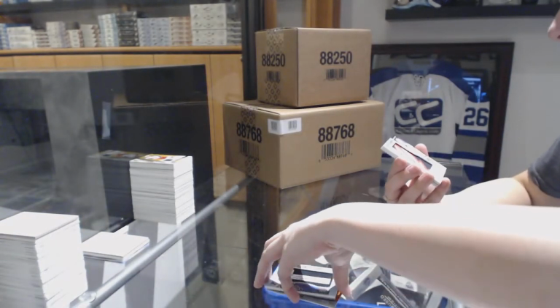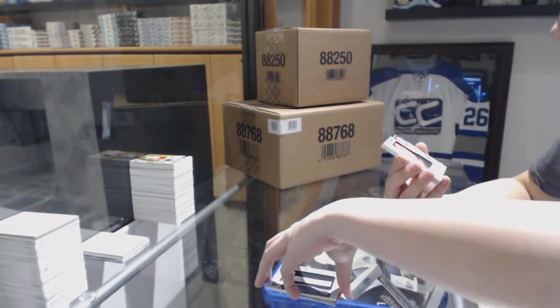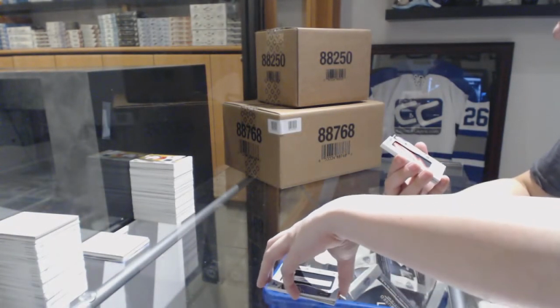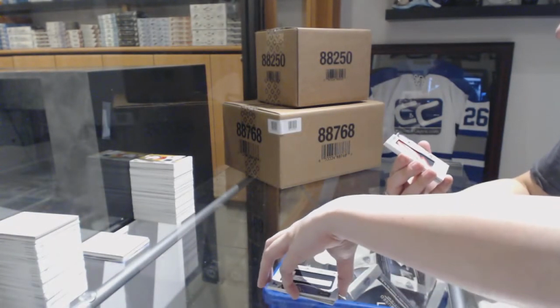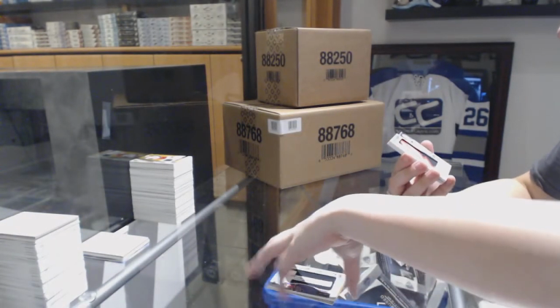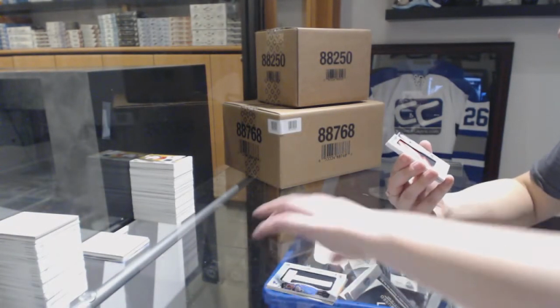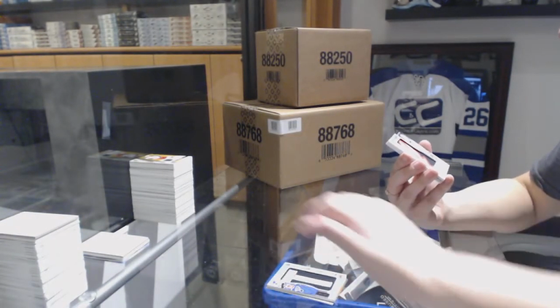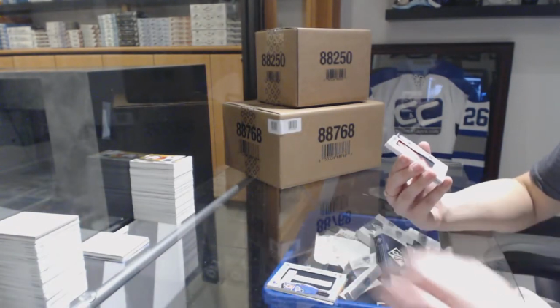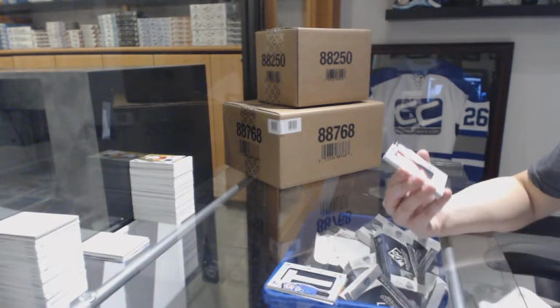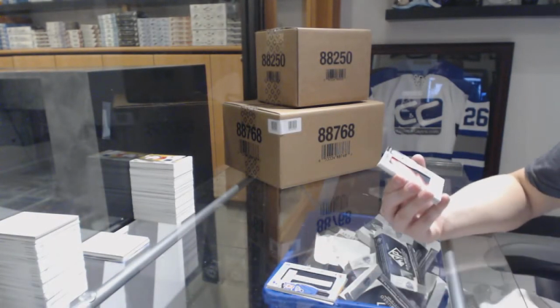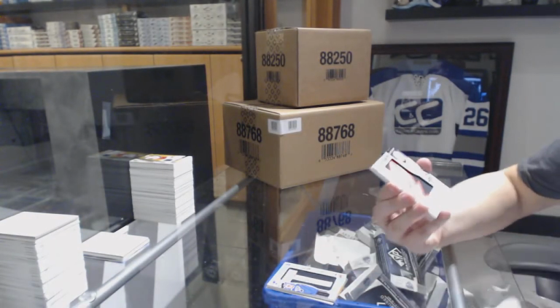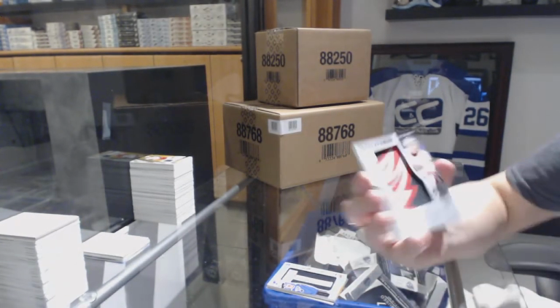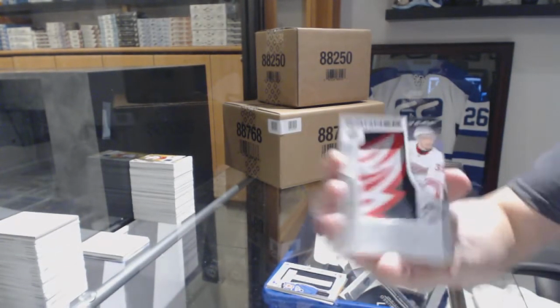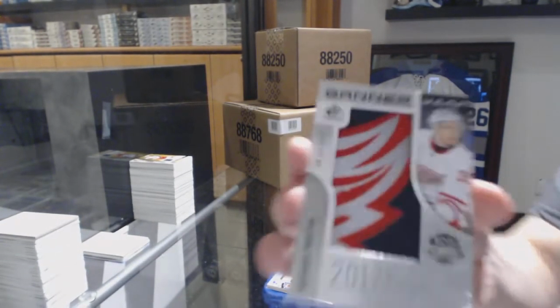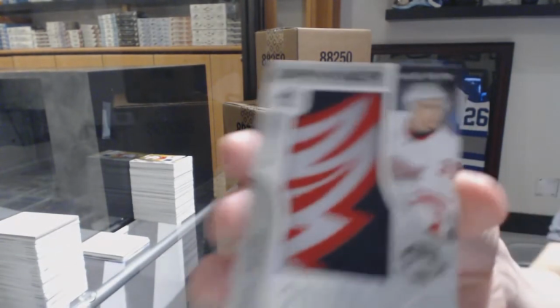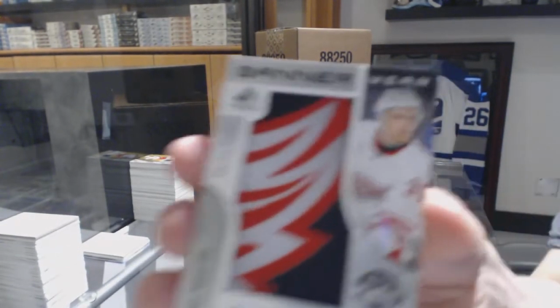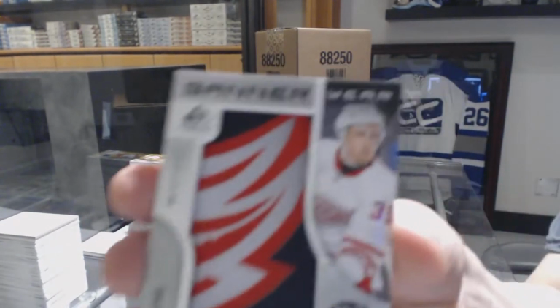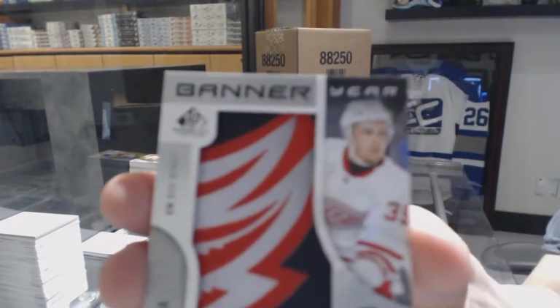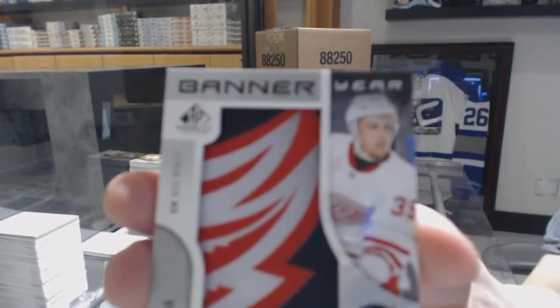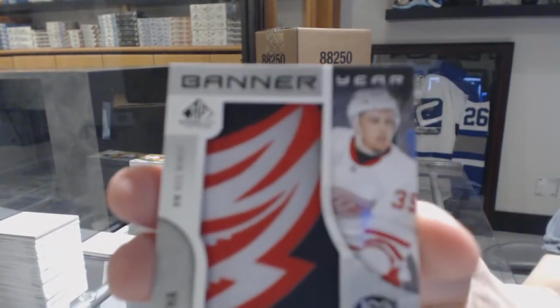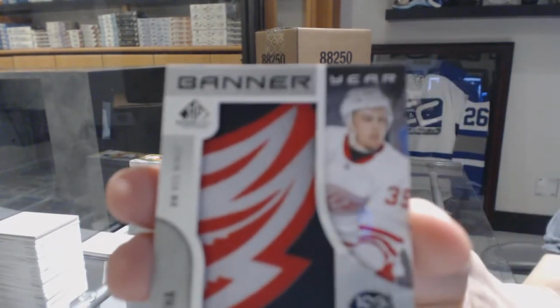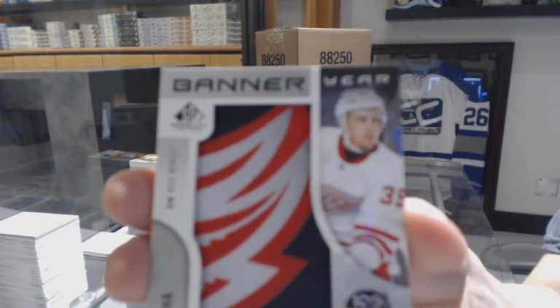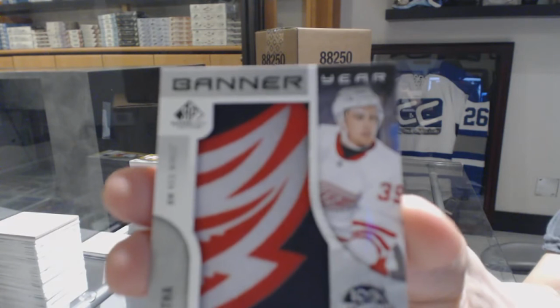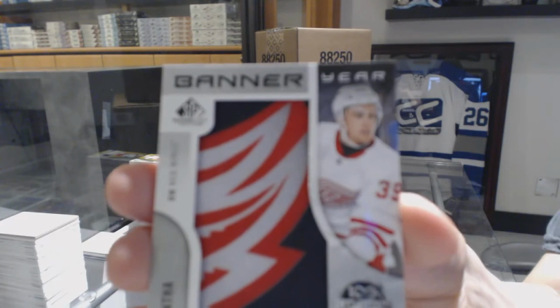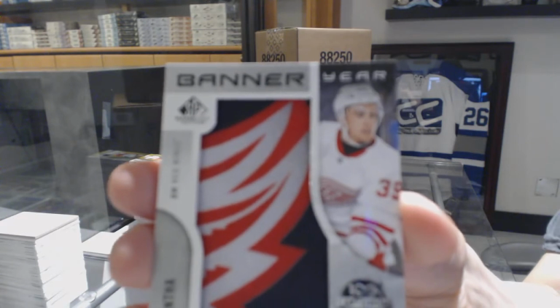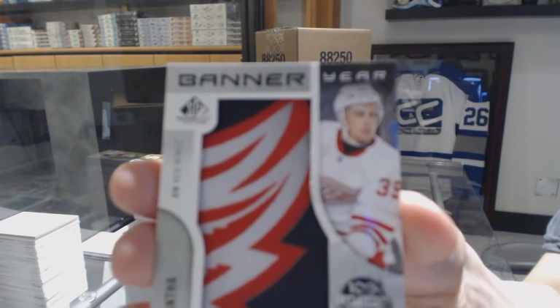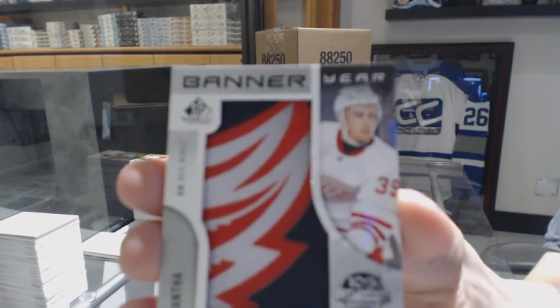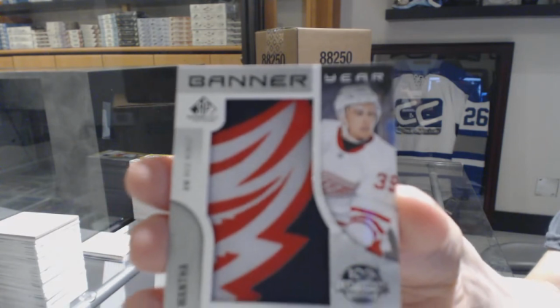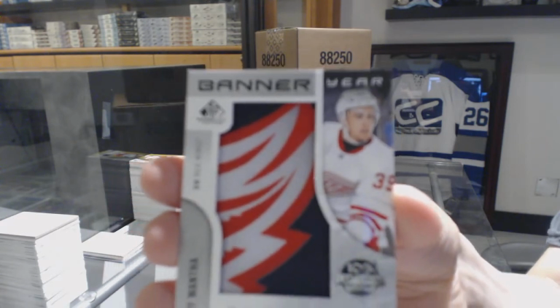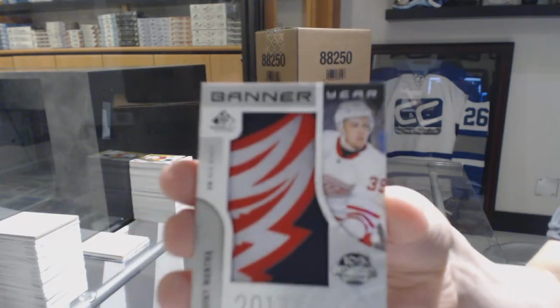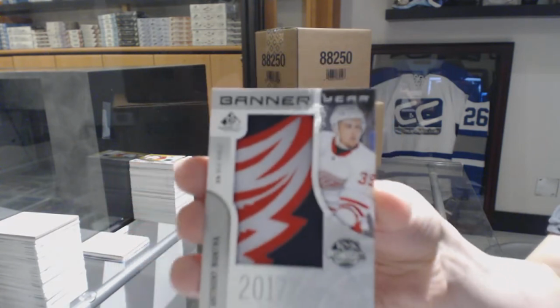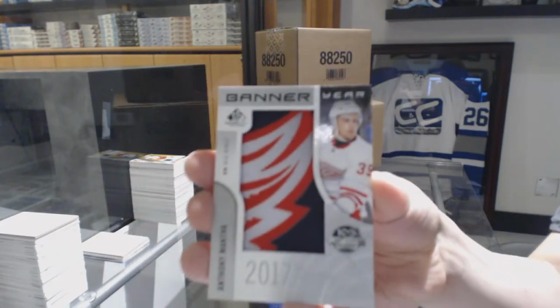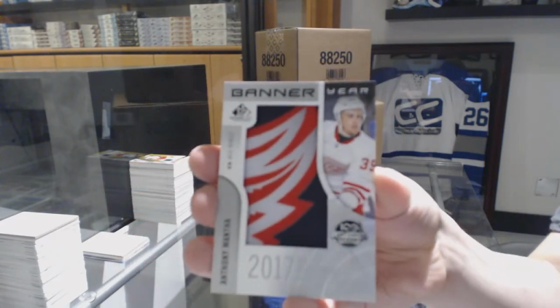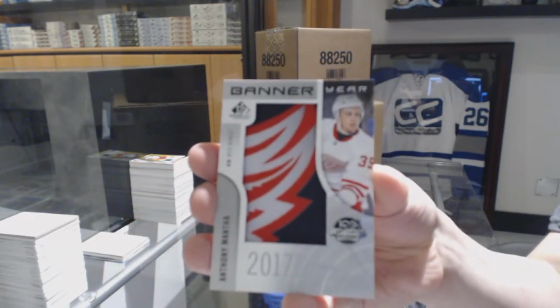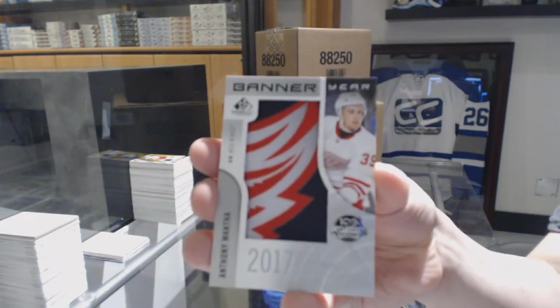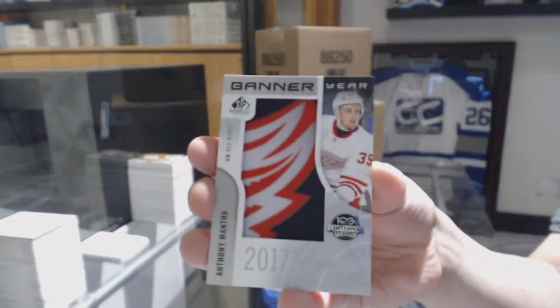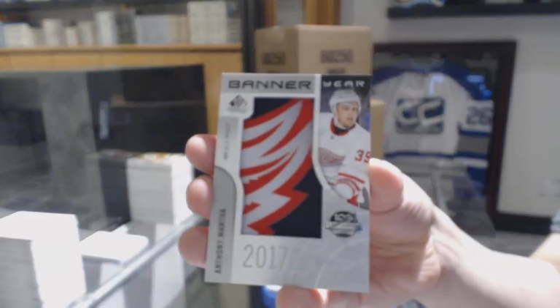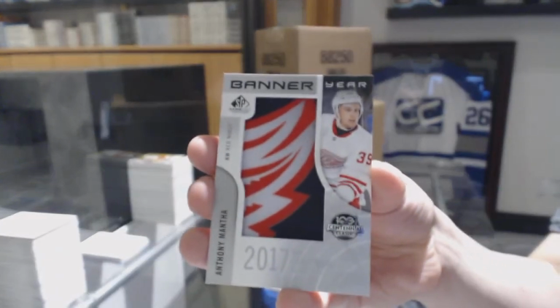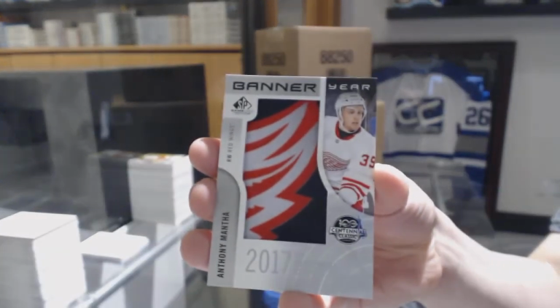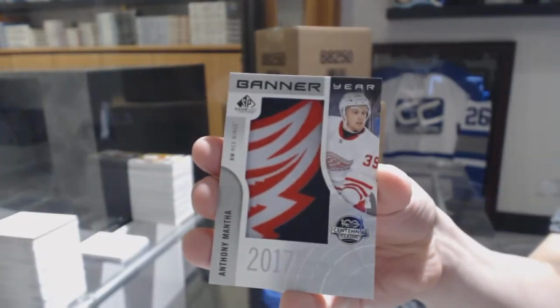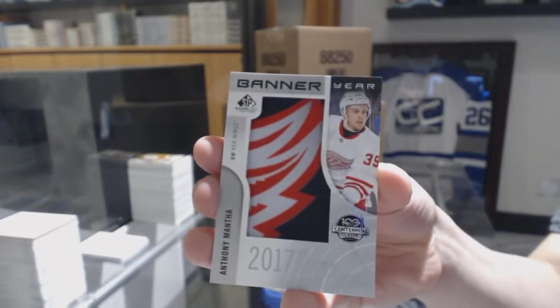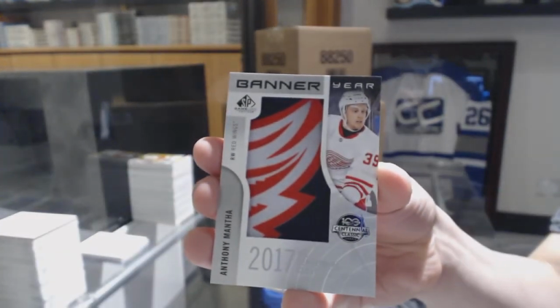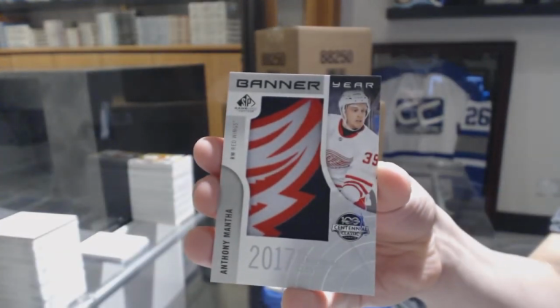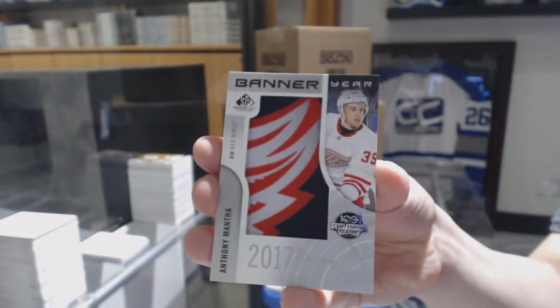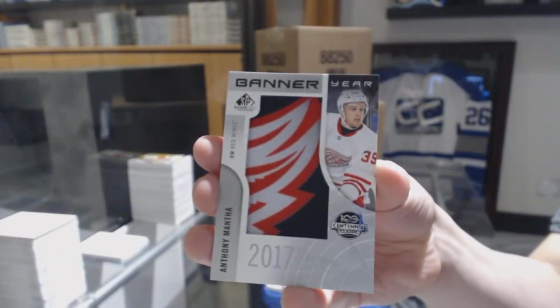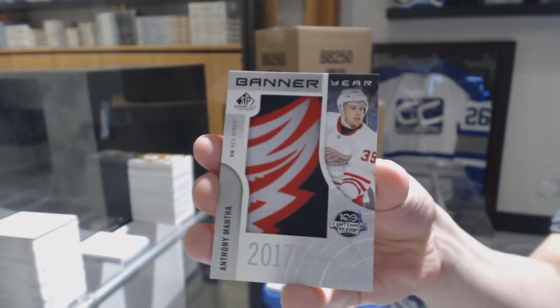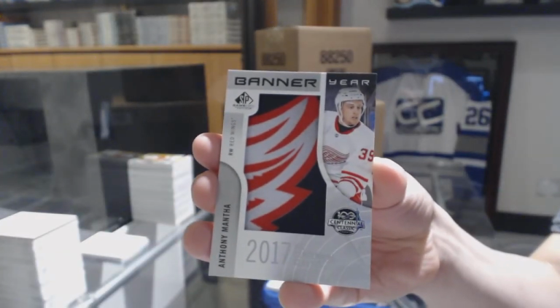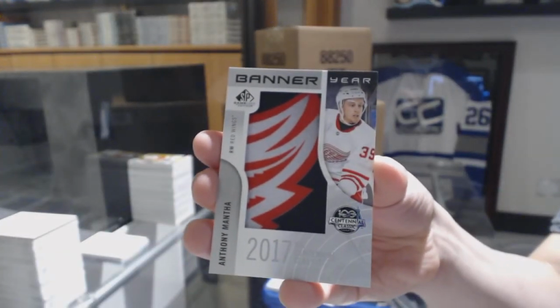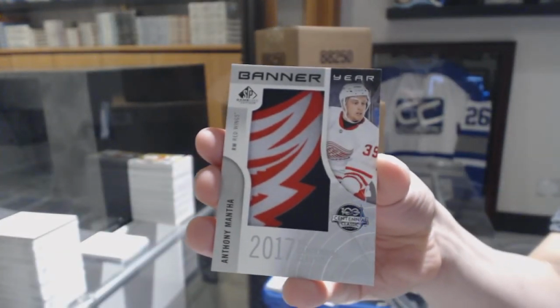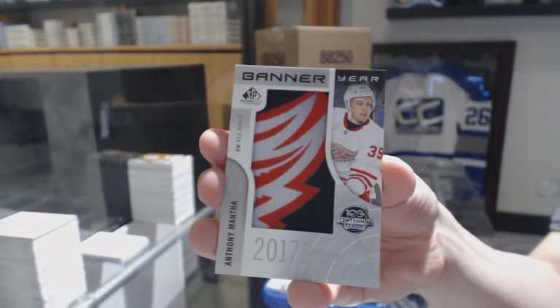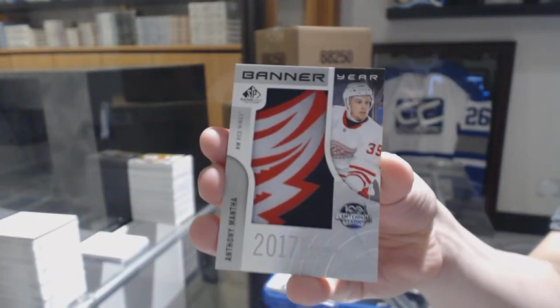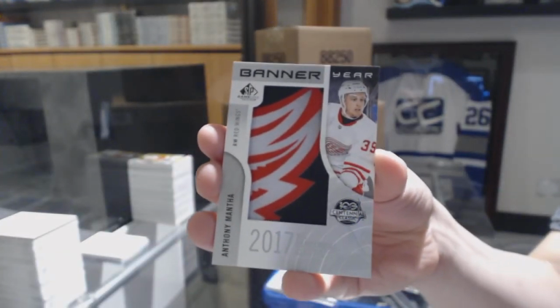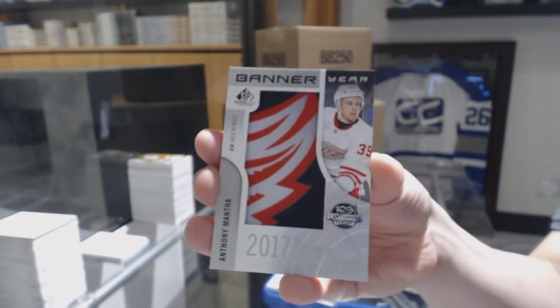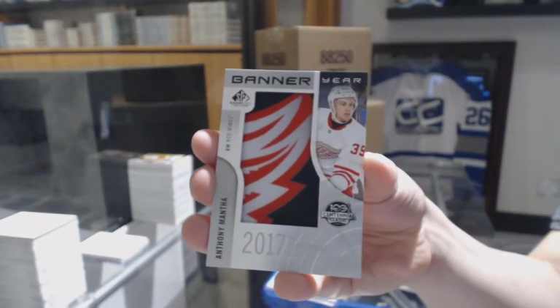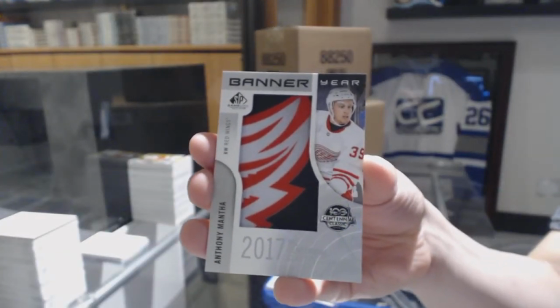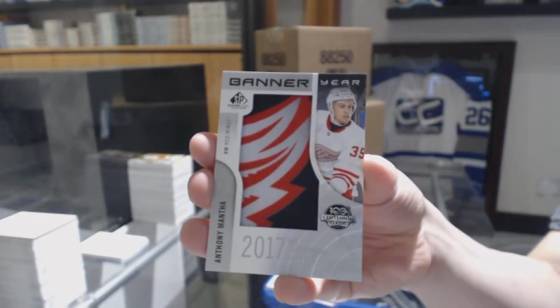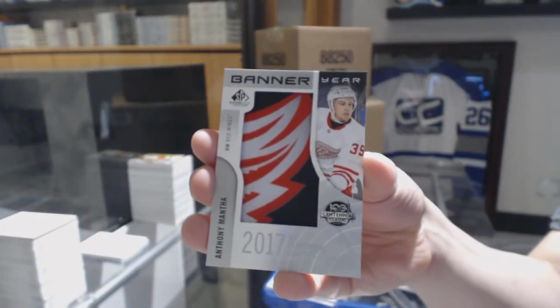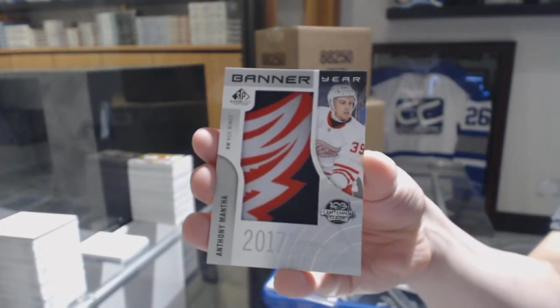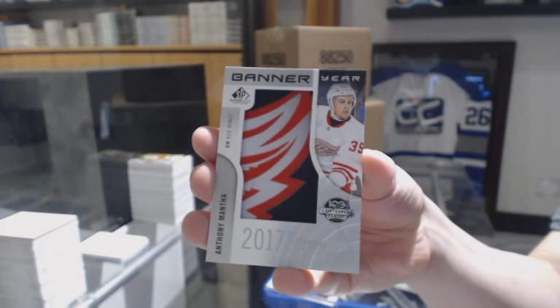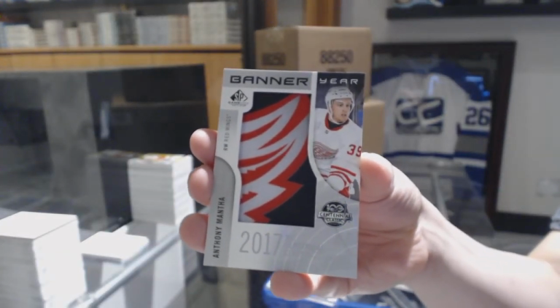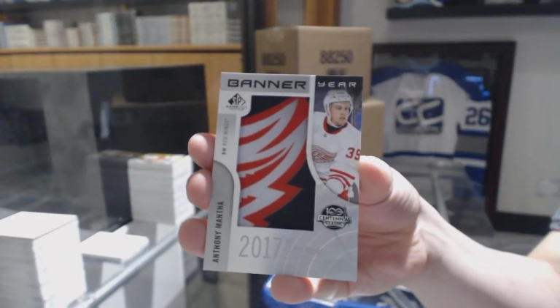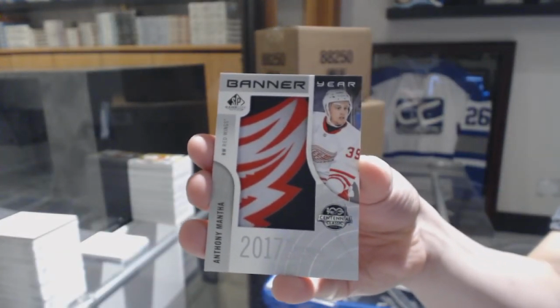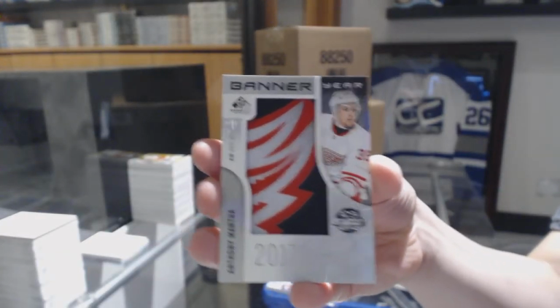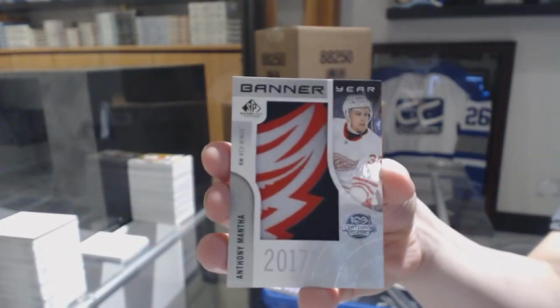We've got a Banner Year 2017 Centennial Classic. Anthony Mansa came through a bit for you, Westby.